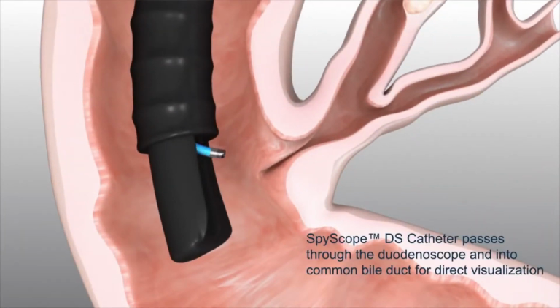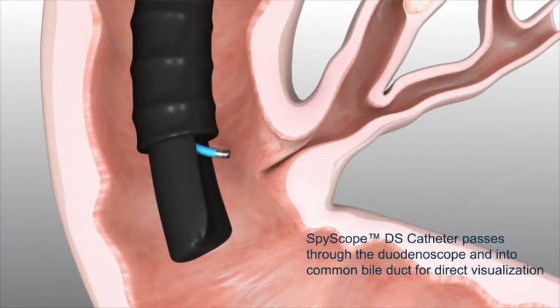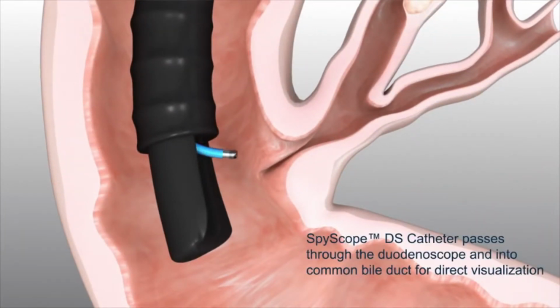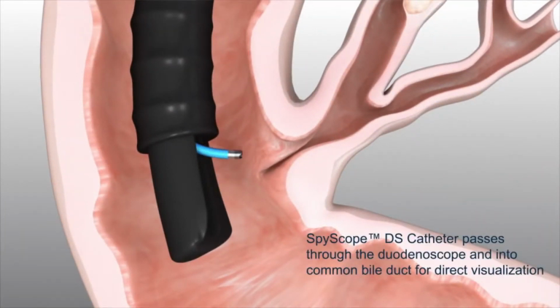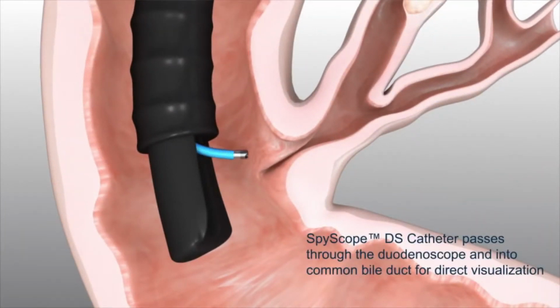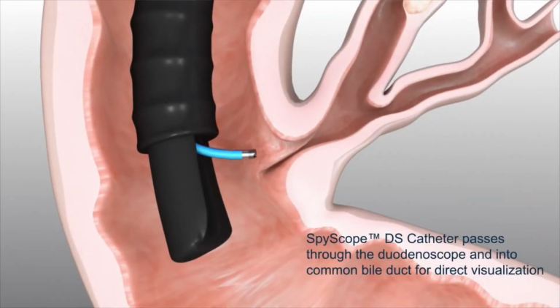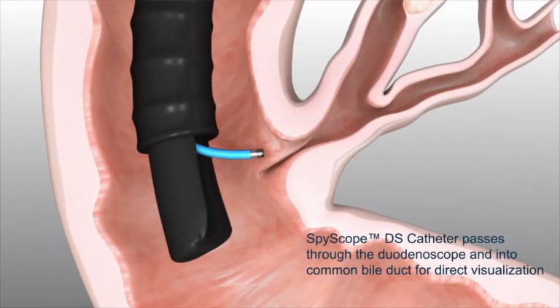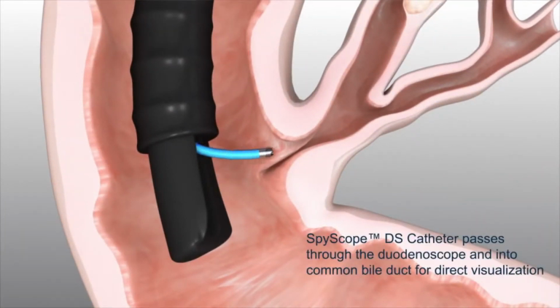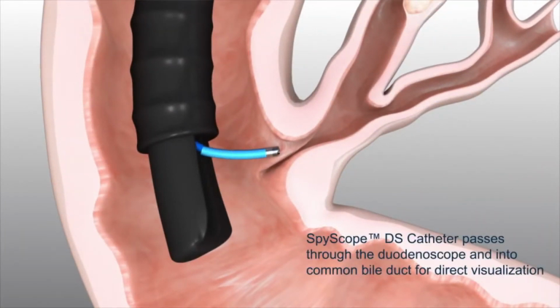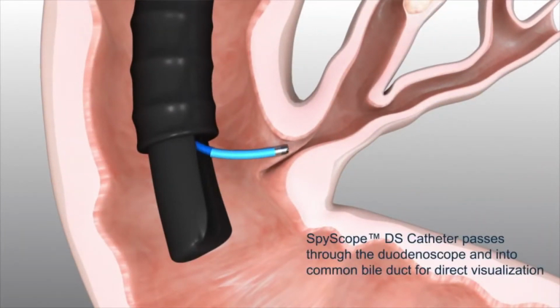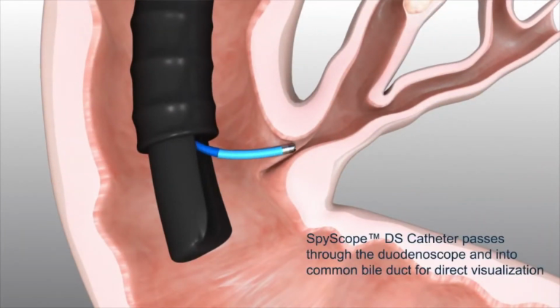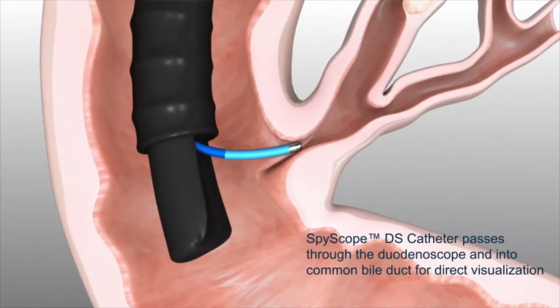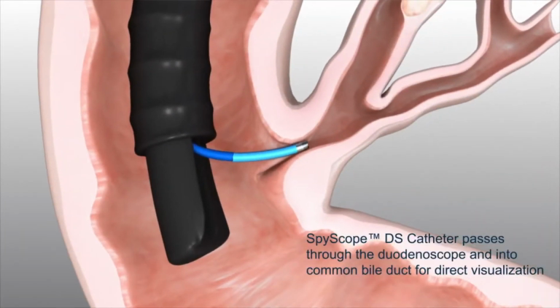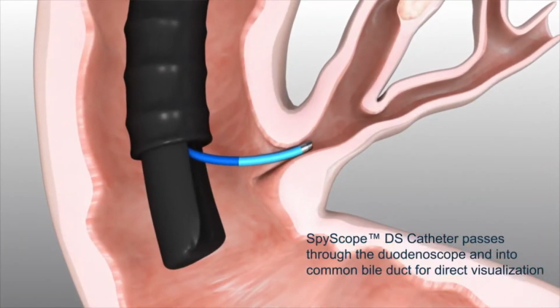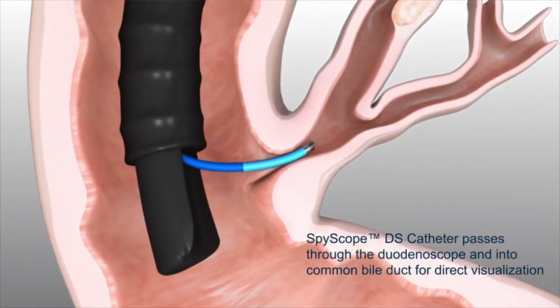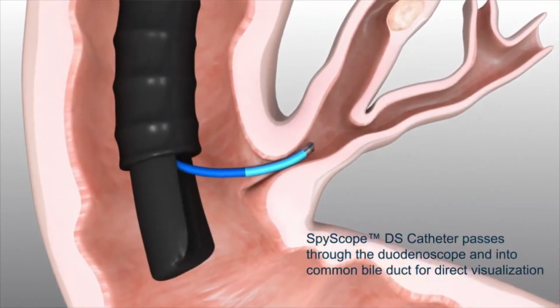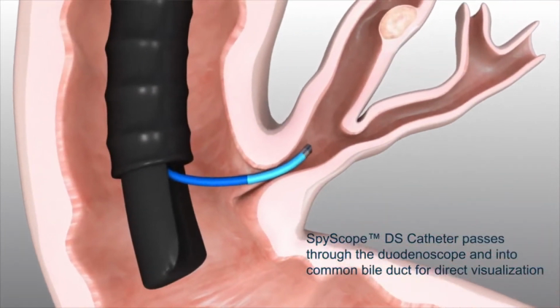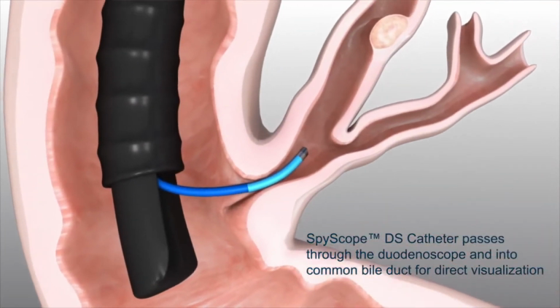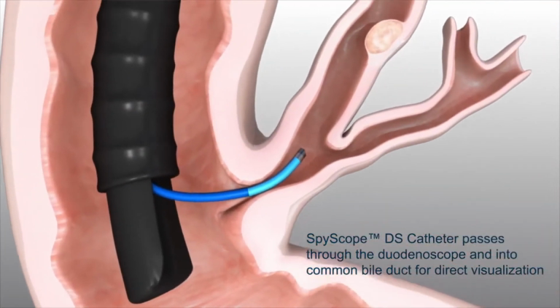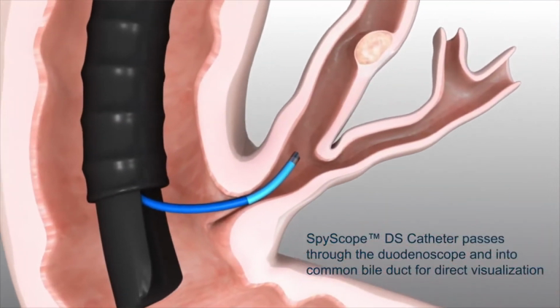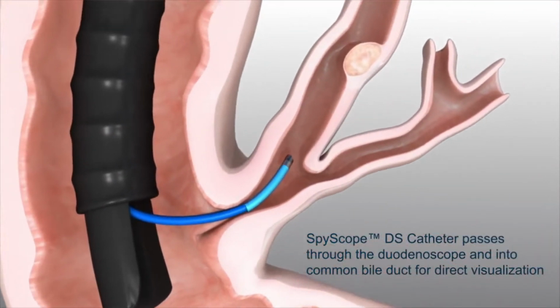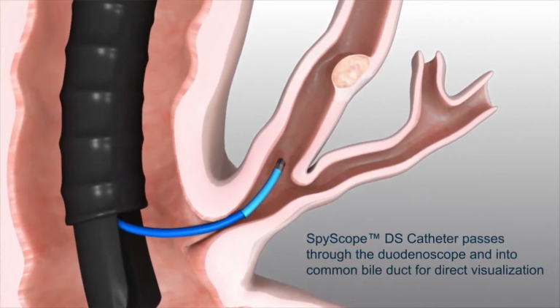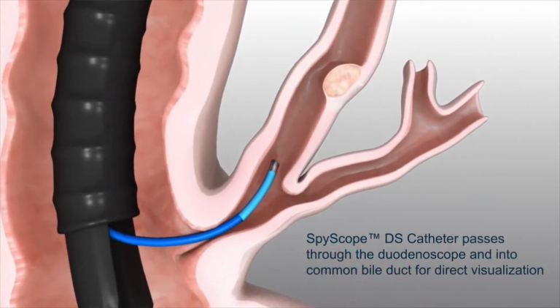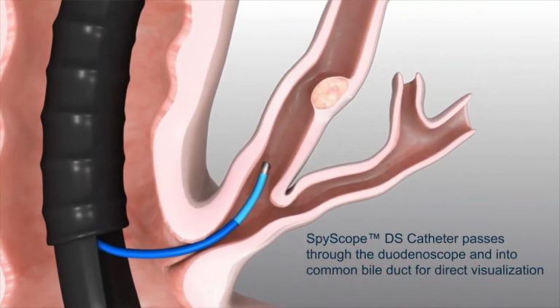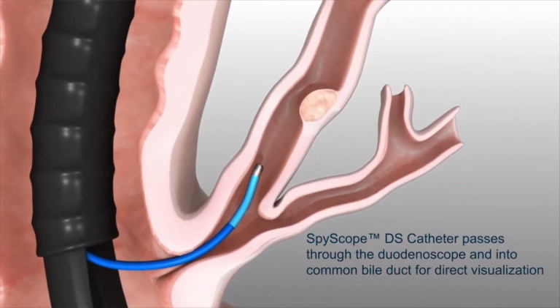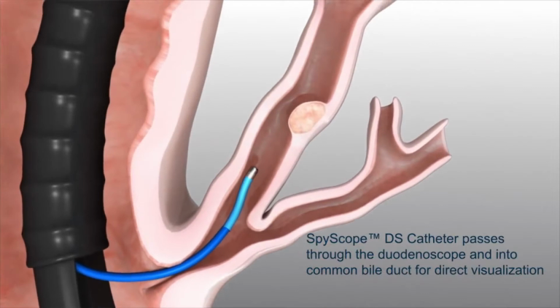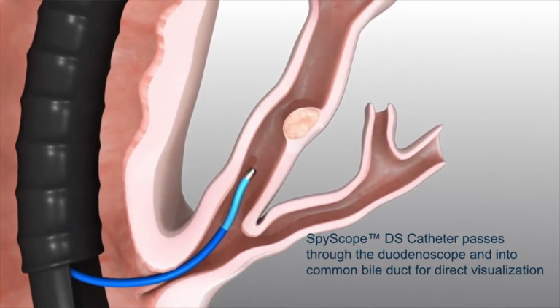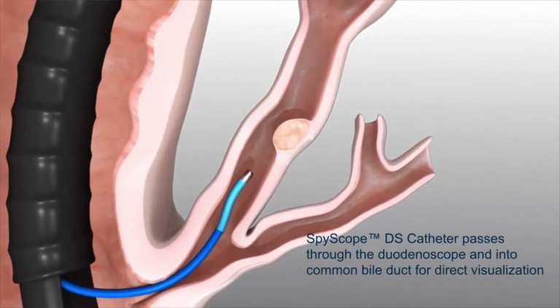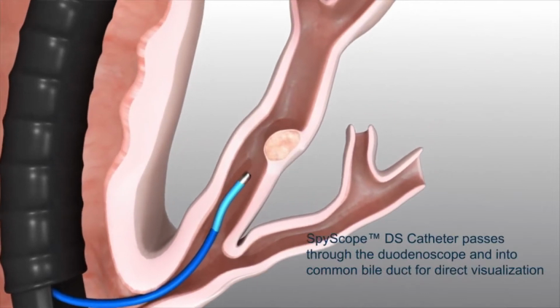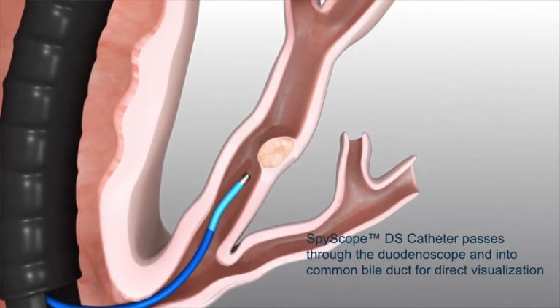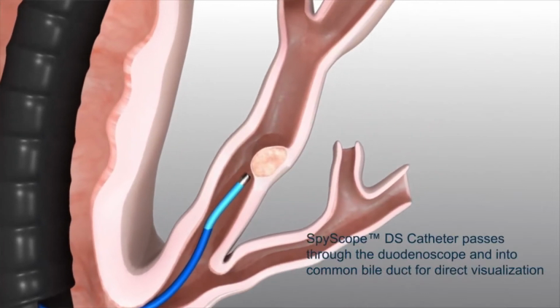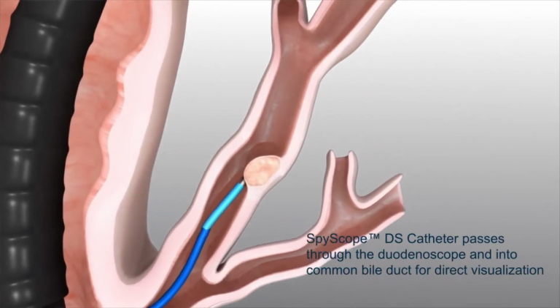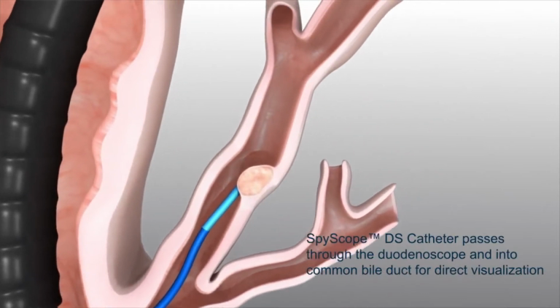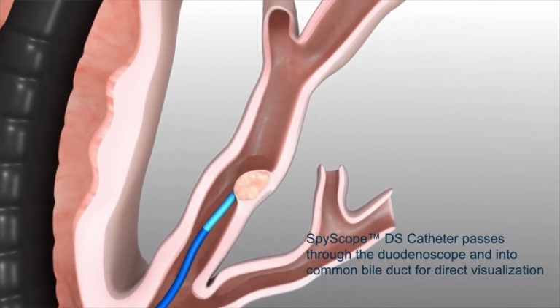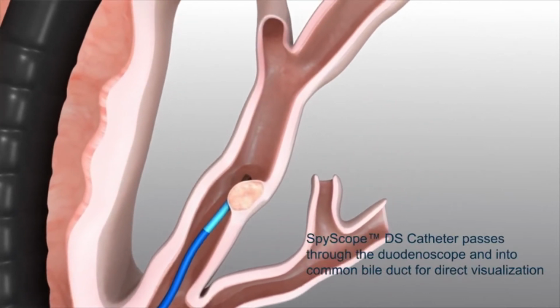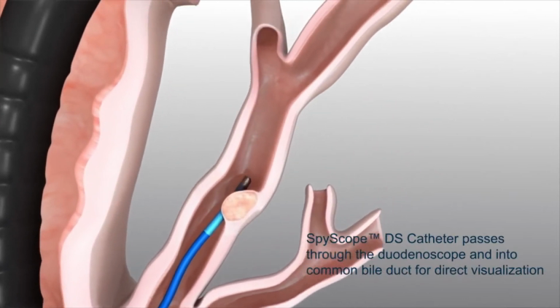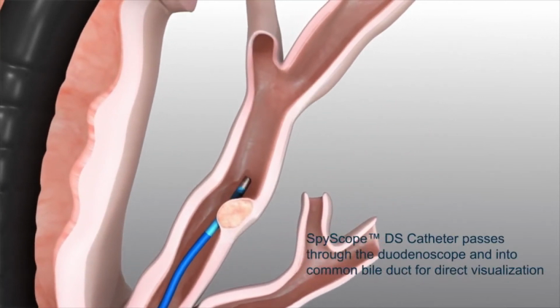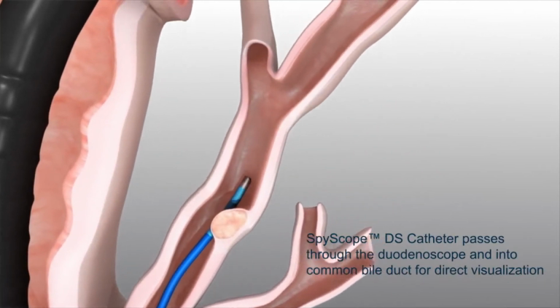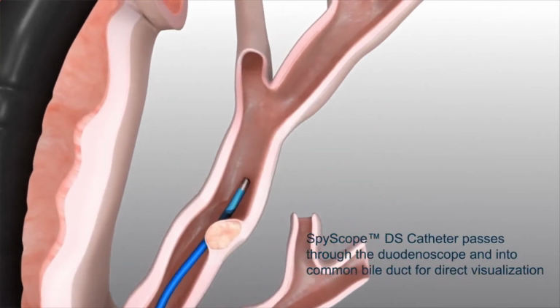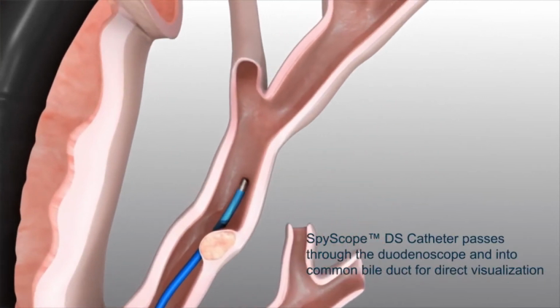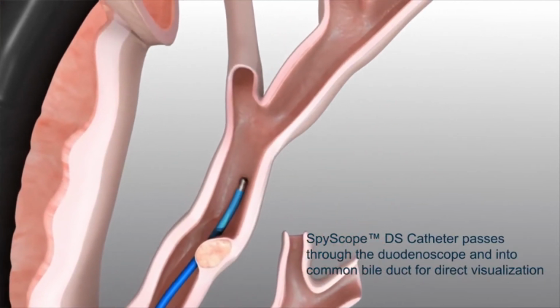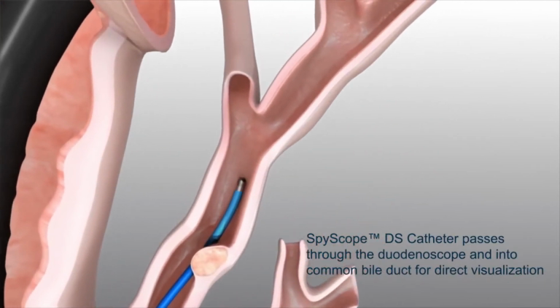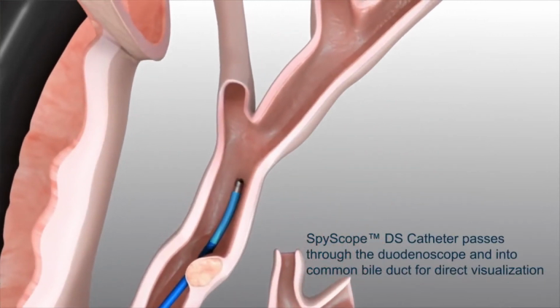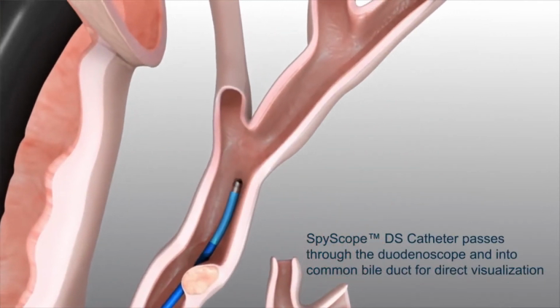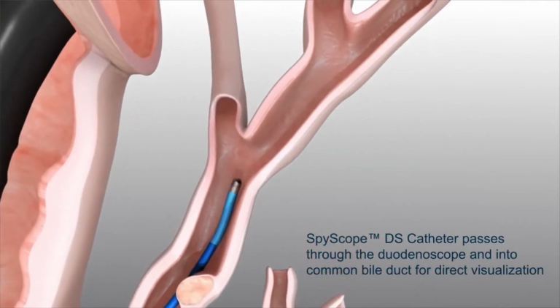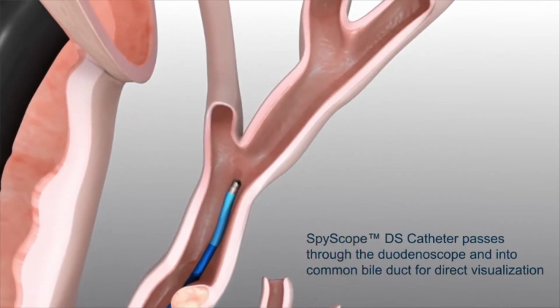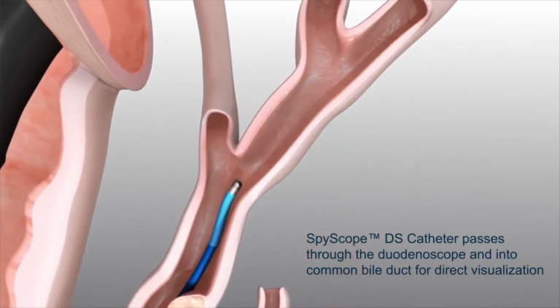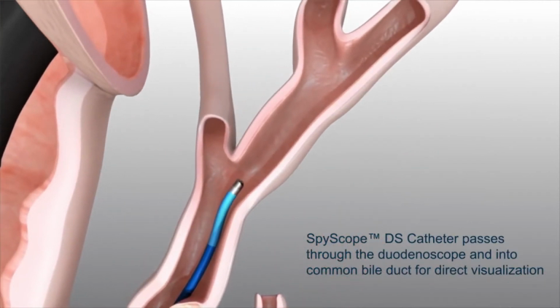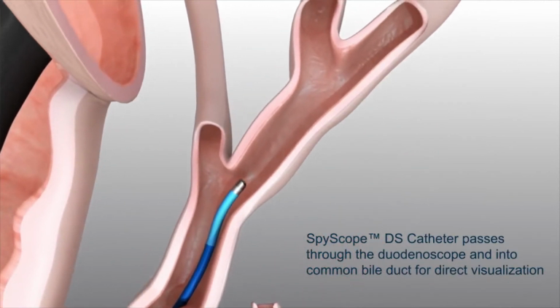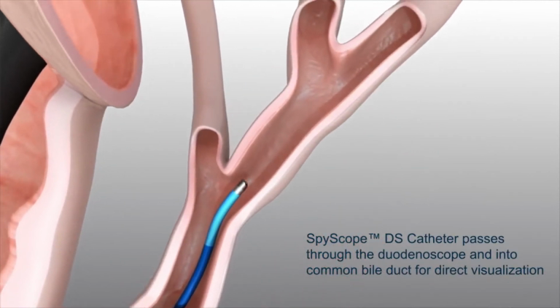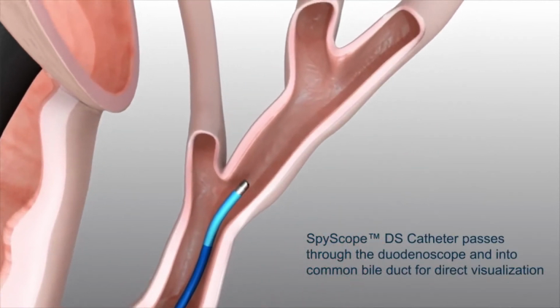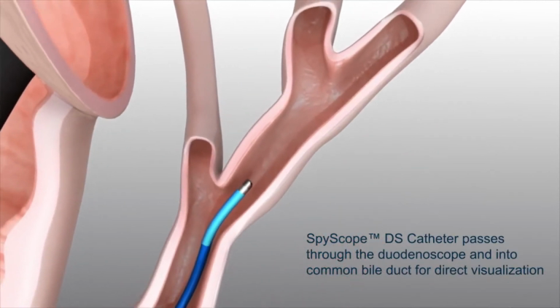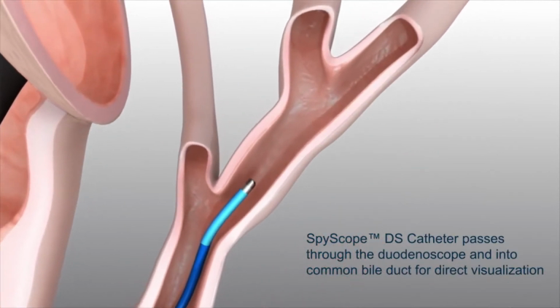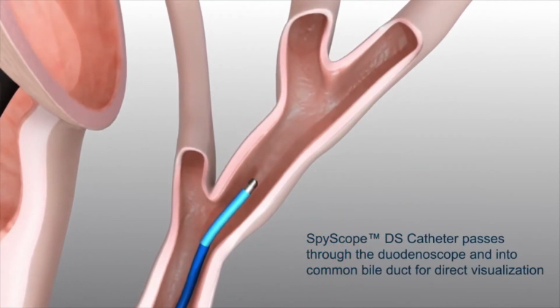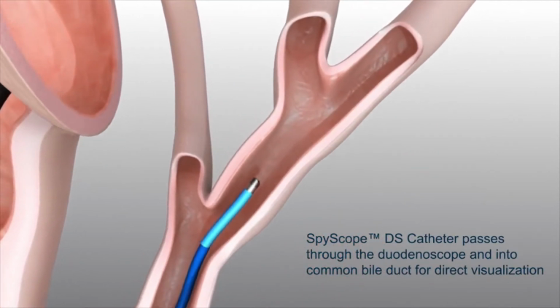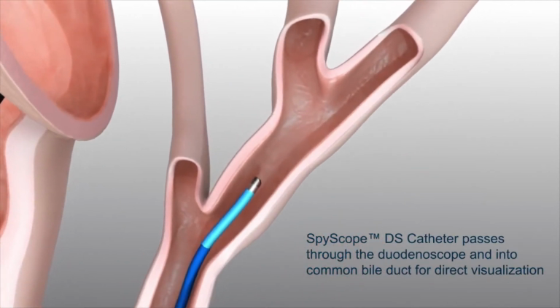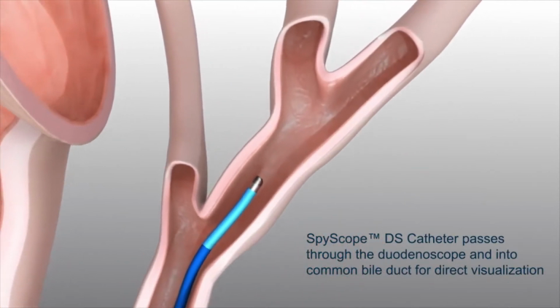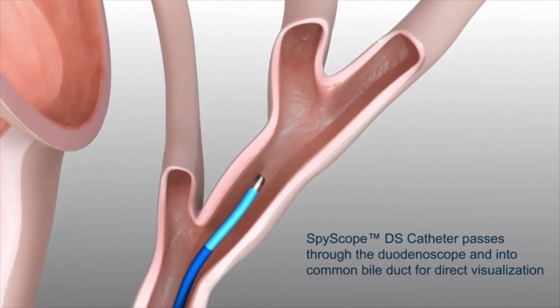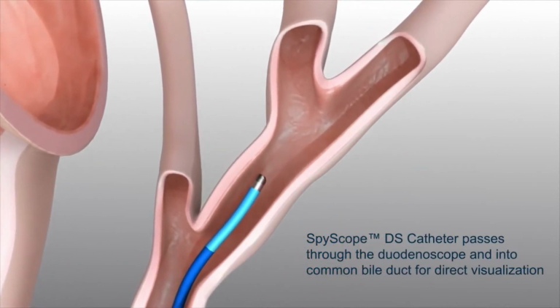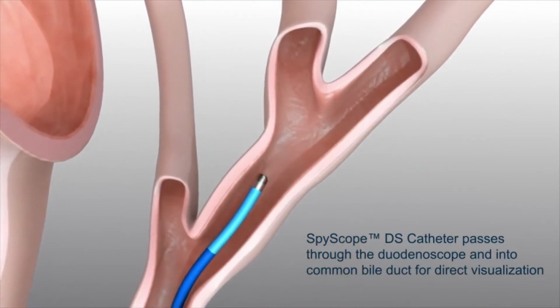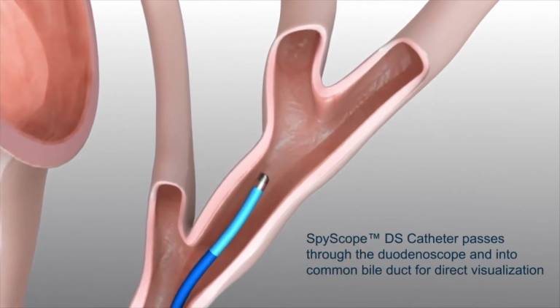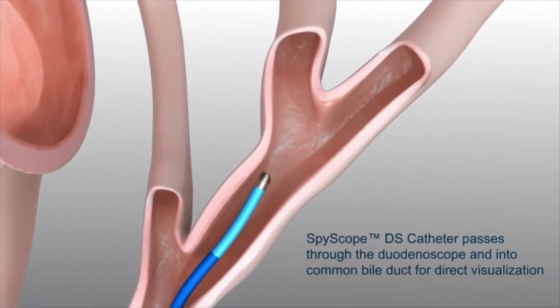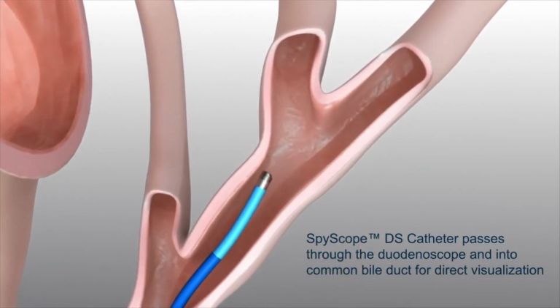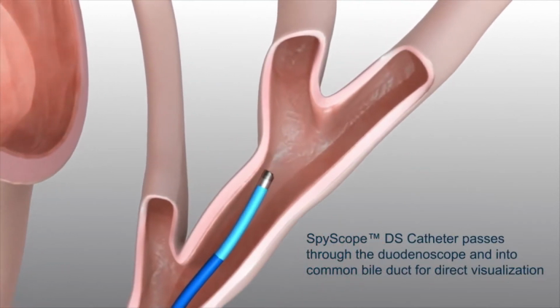Patient outcomes are improved with the SpyGlass as it minimizes the amount of procedures necessary to establish a diagnosis or finalize treatment.